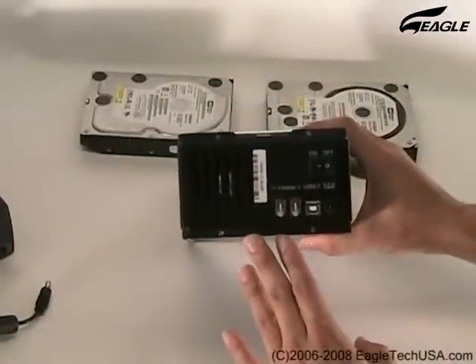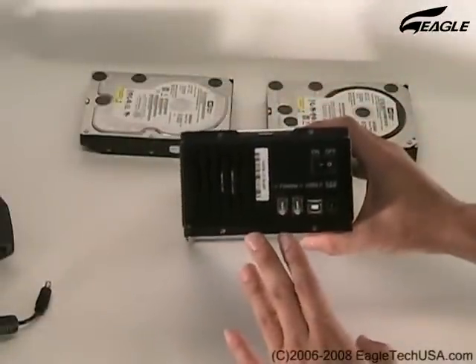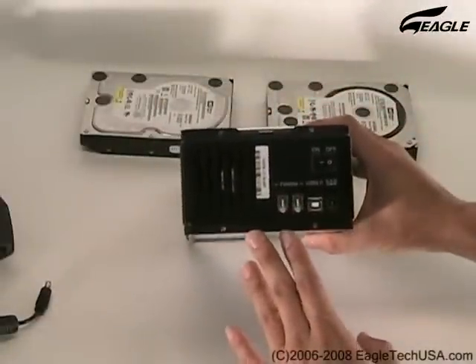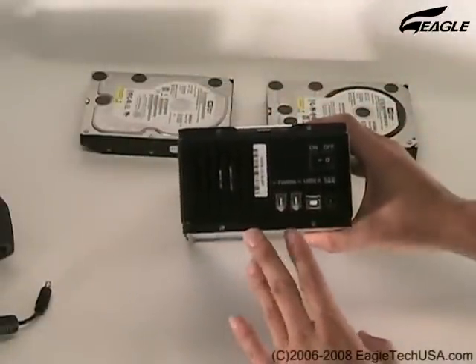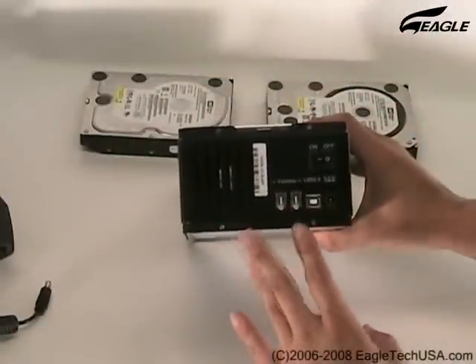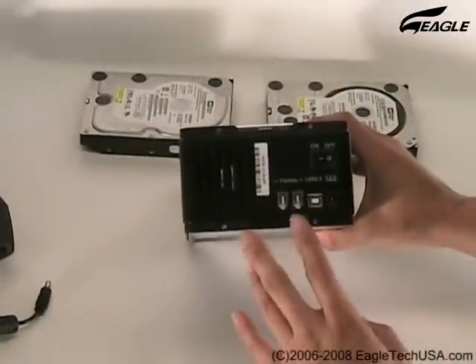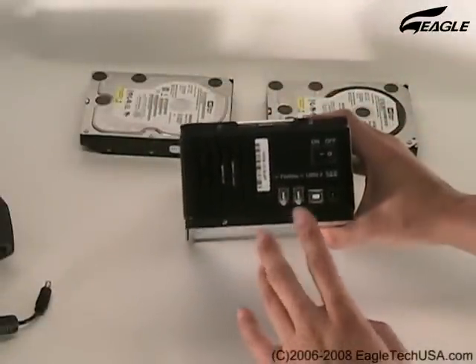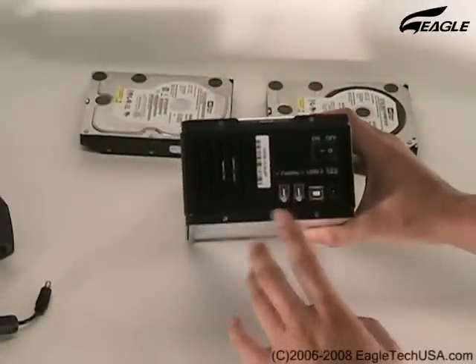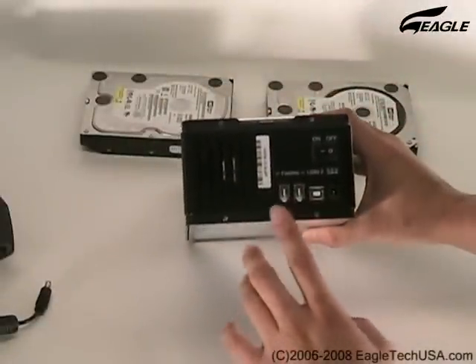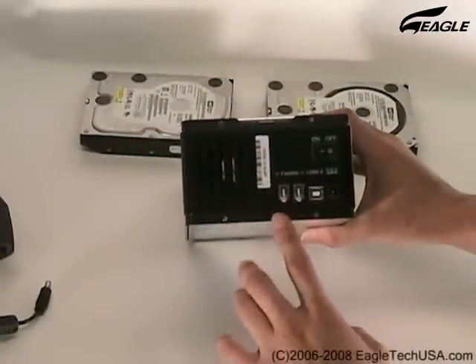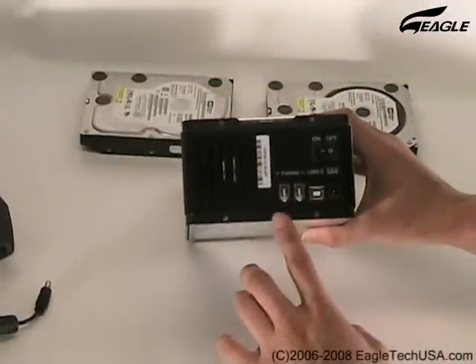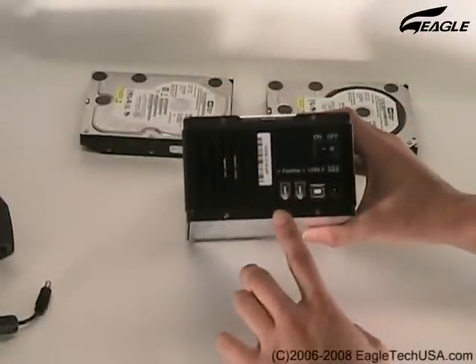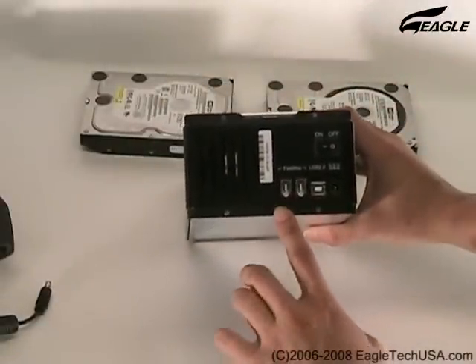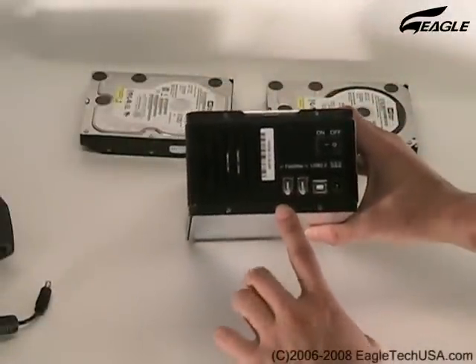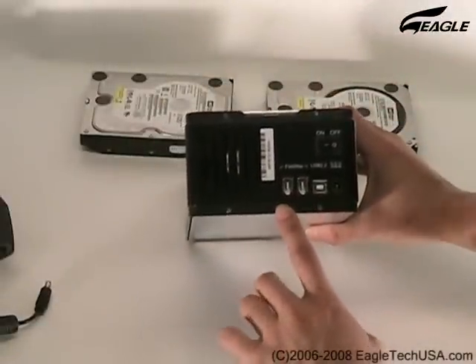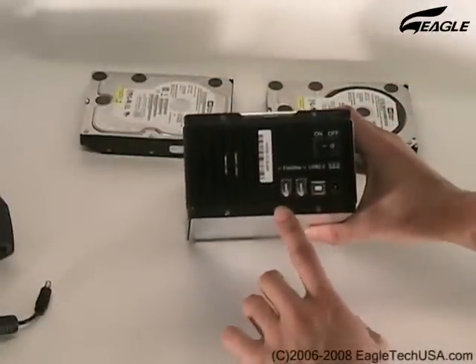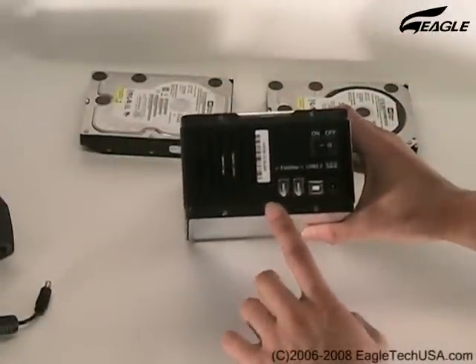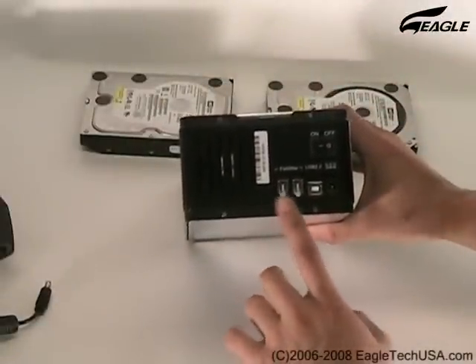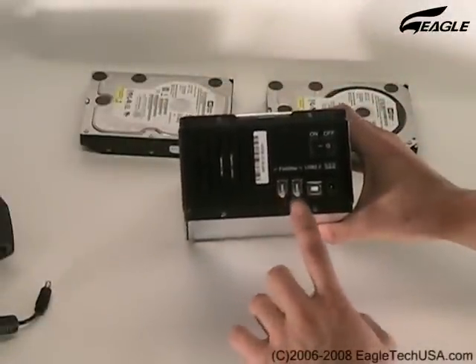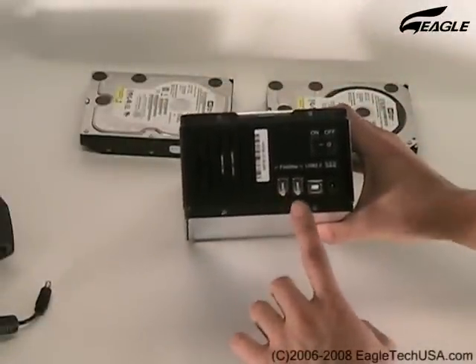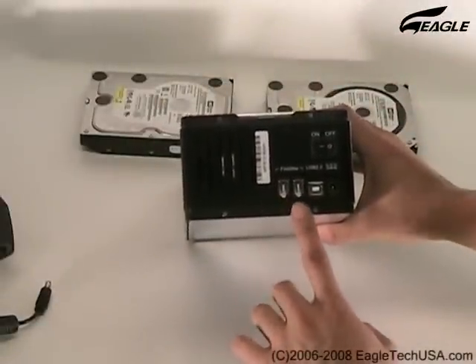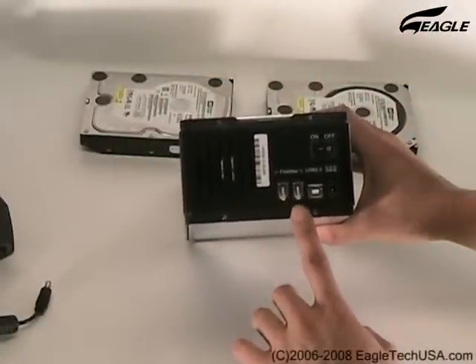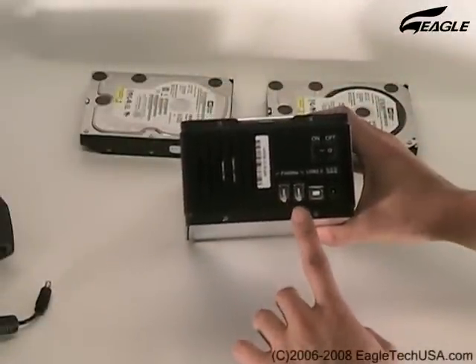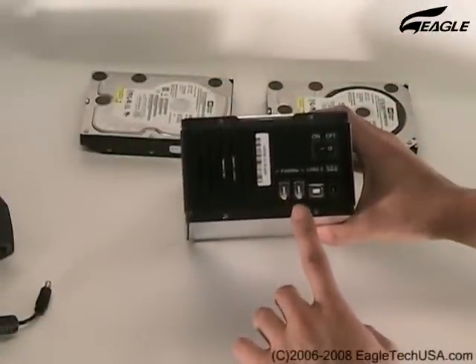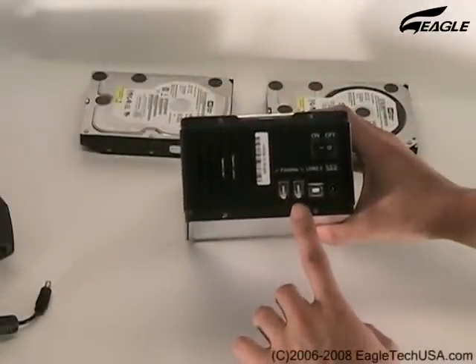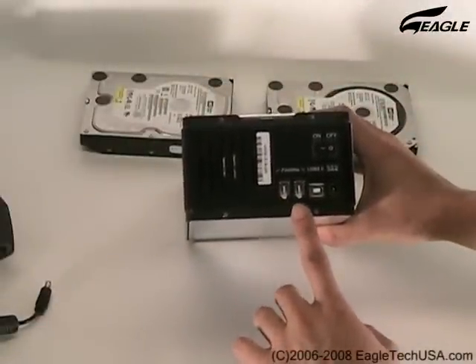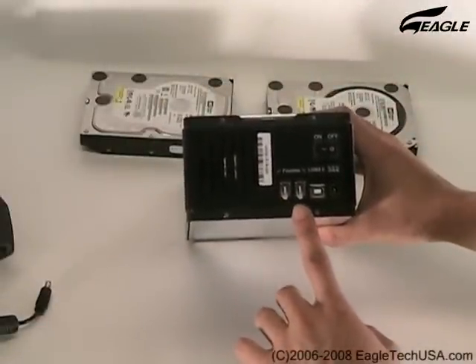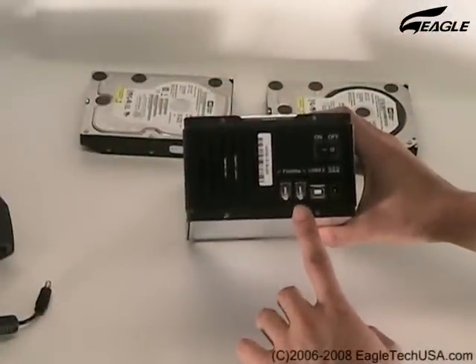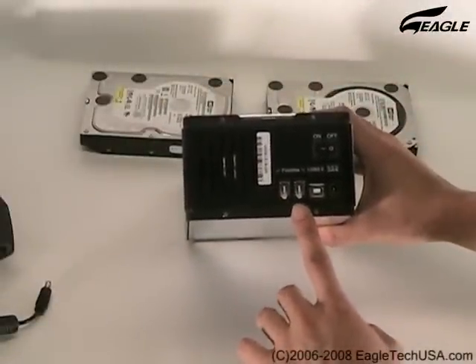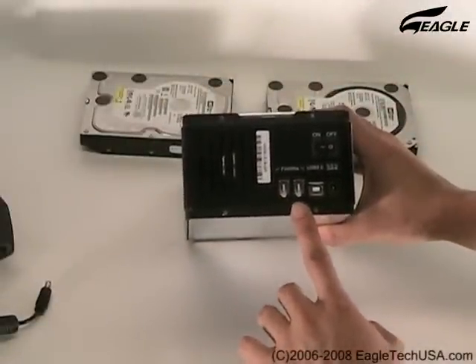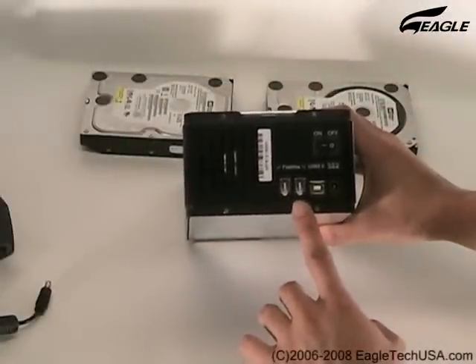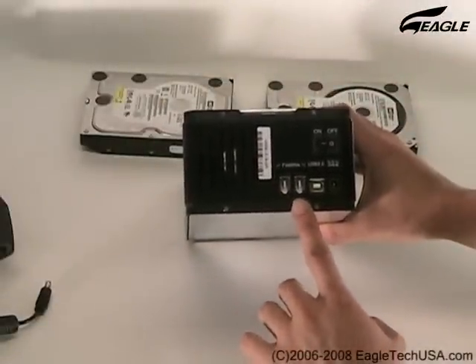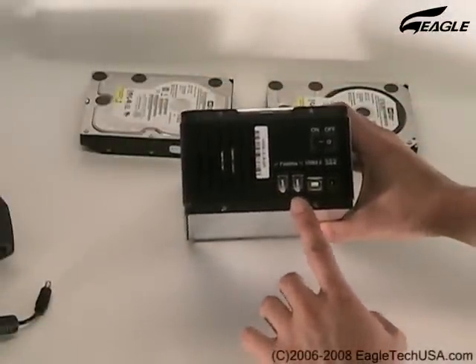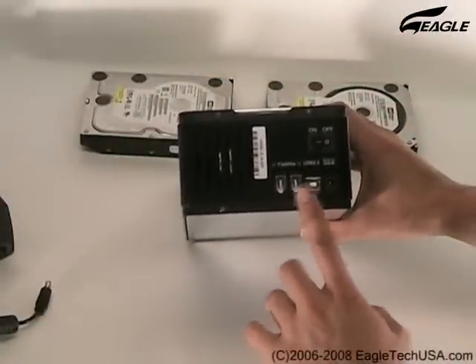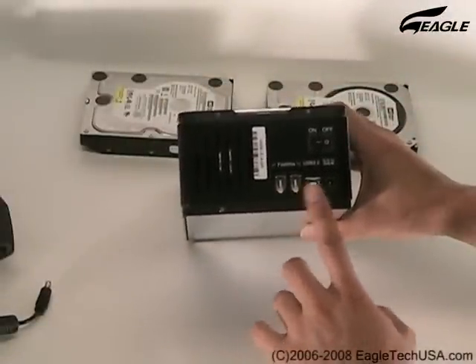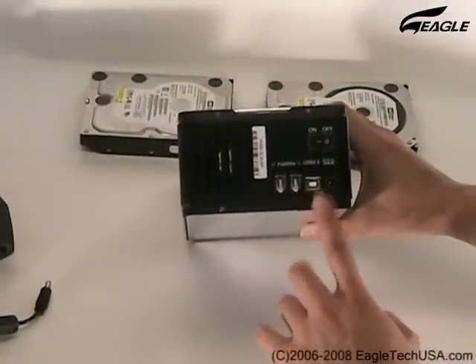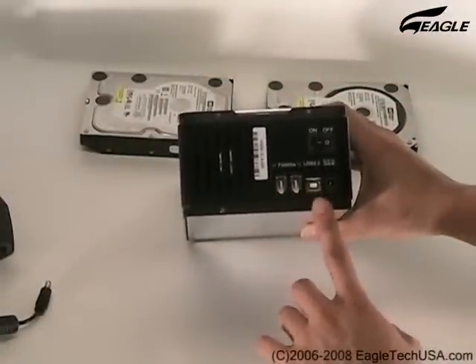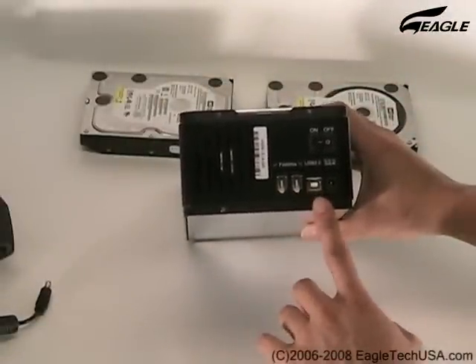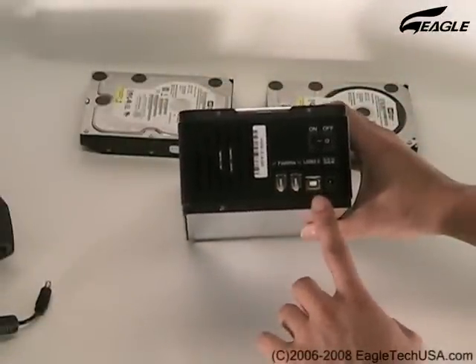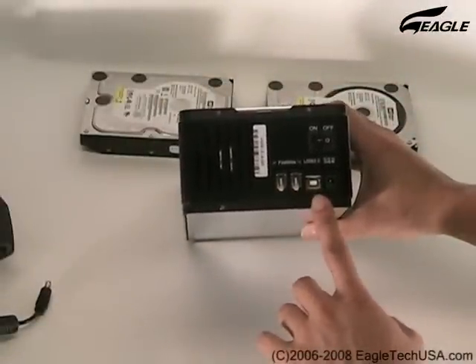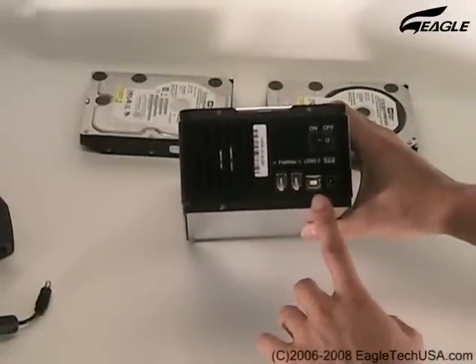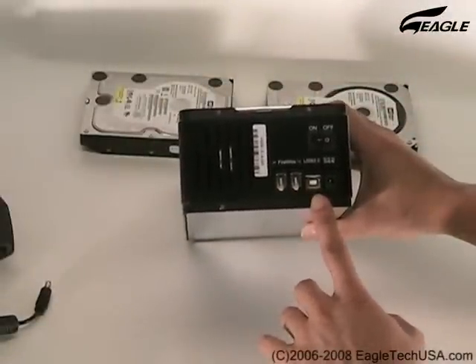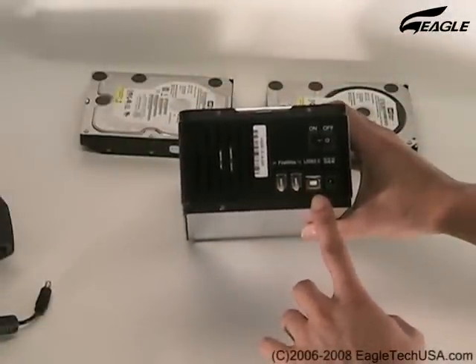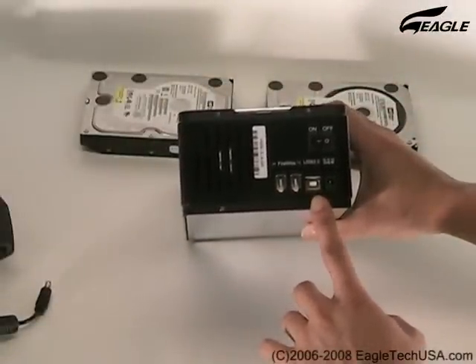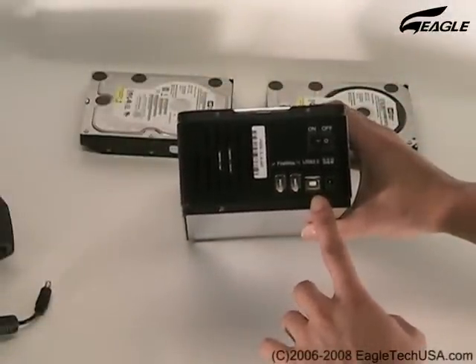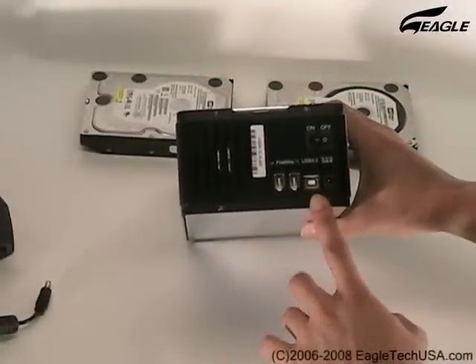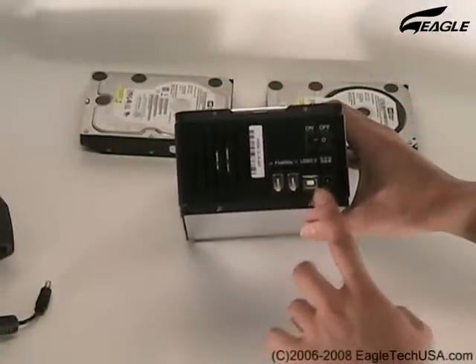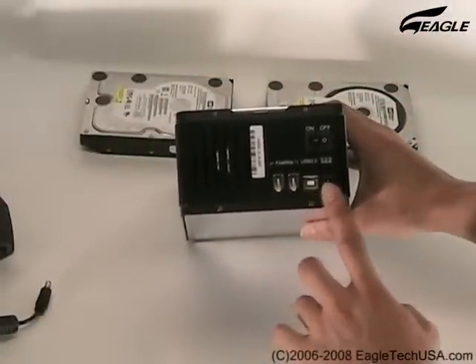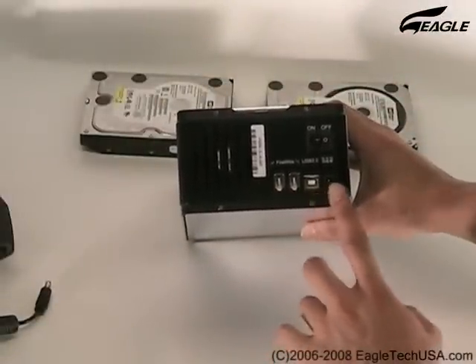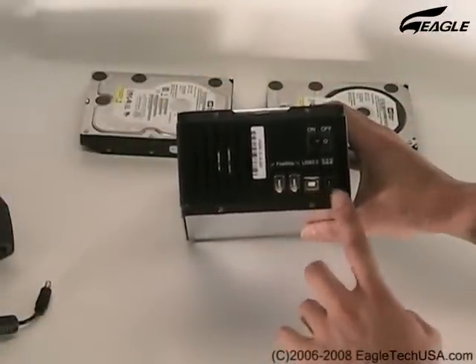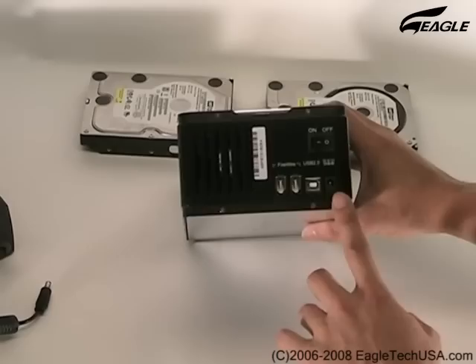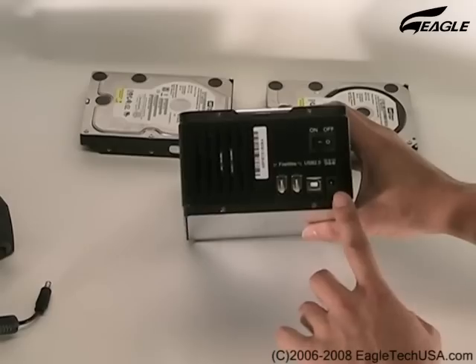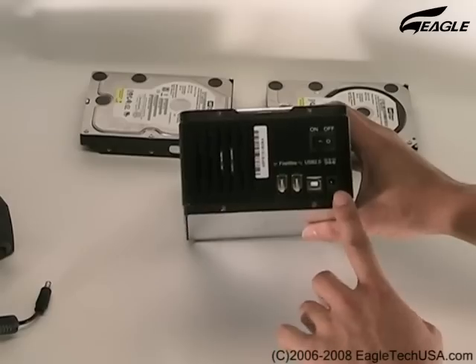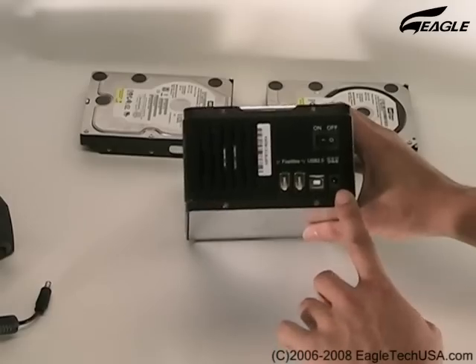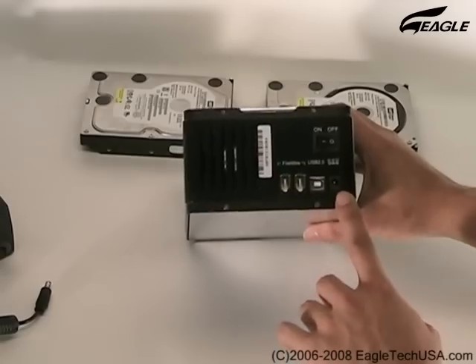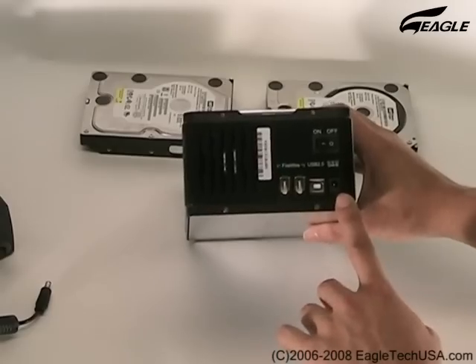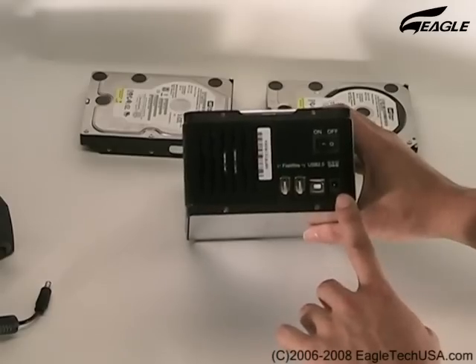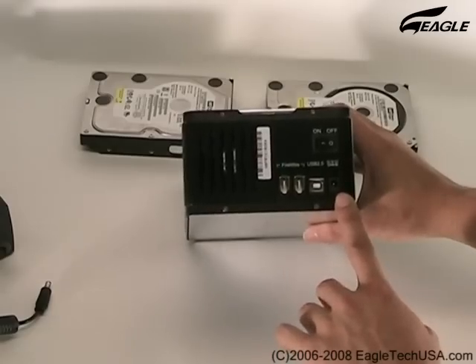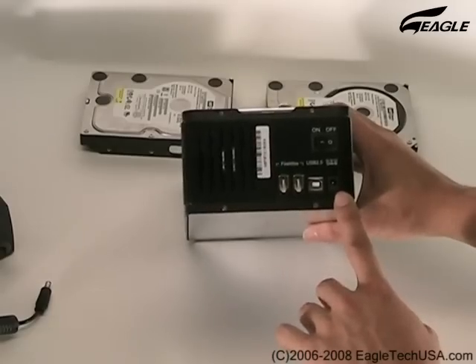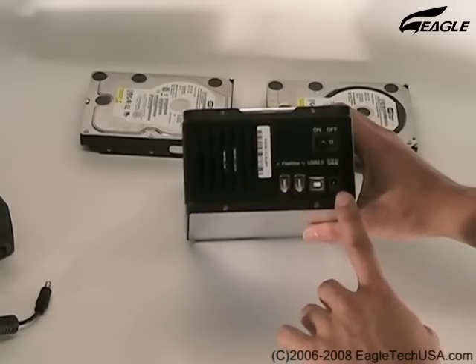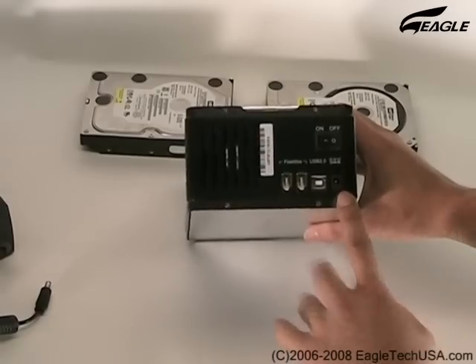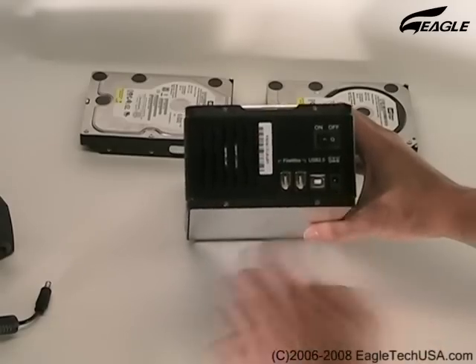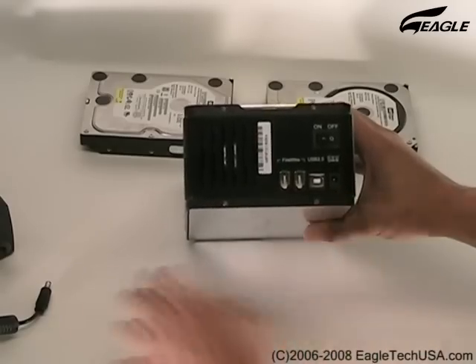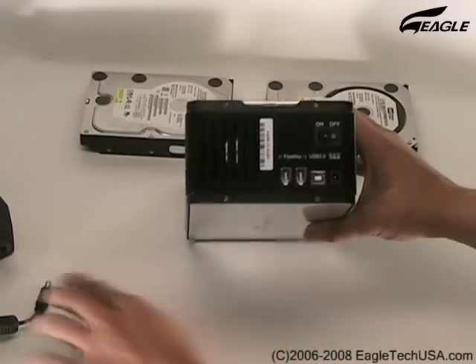This is a pair of FireWire Ports, the USB Port, and the Power Adapter Input.